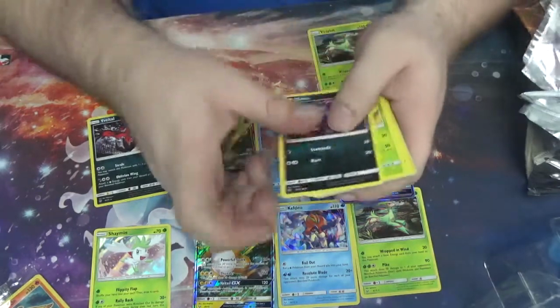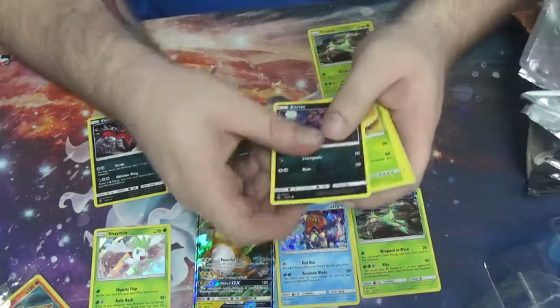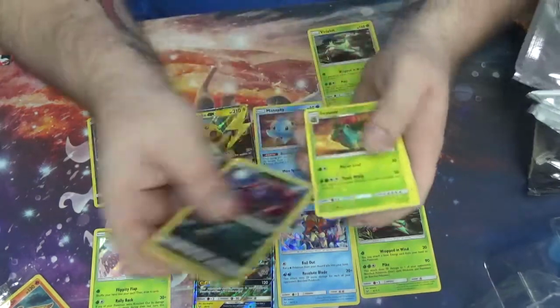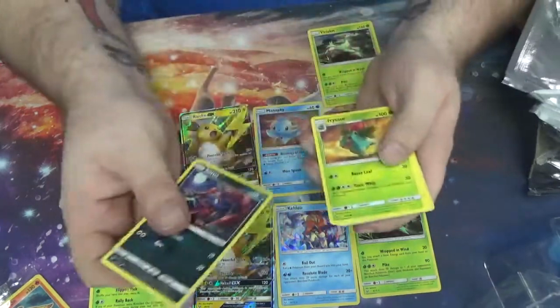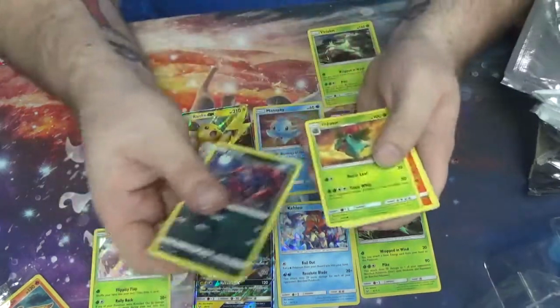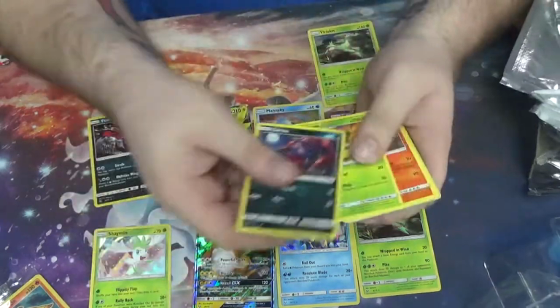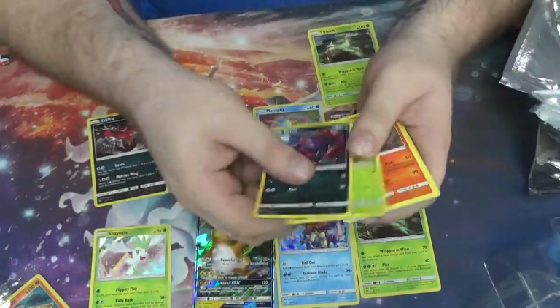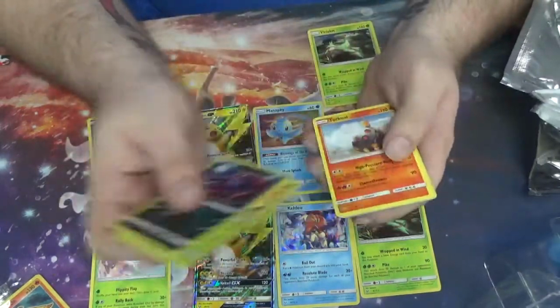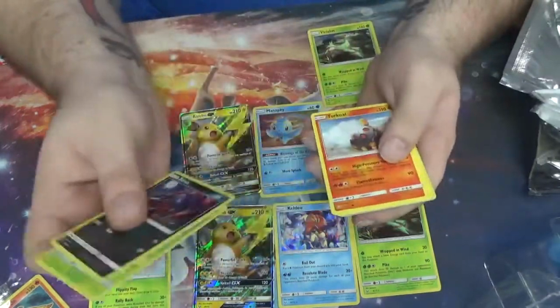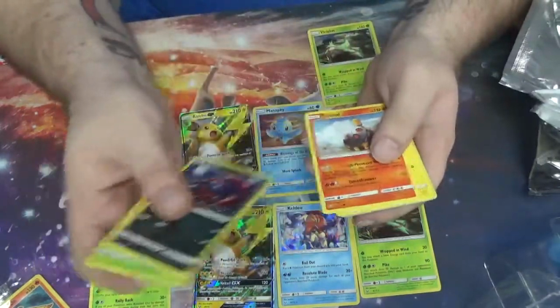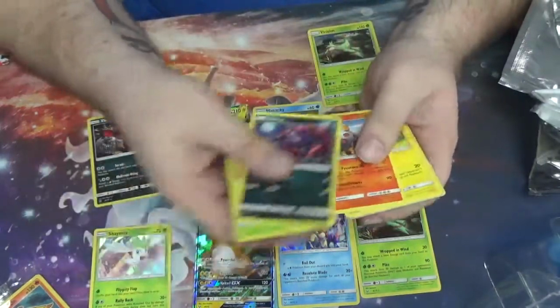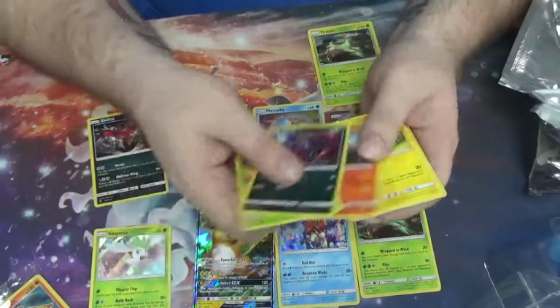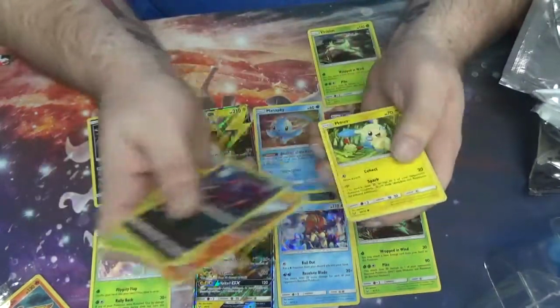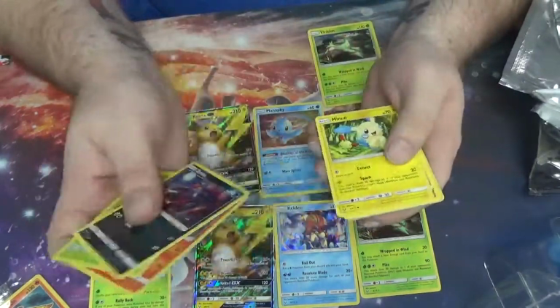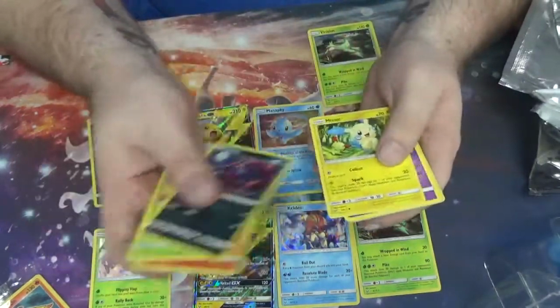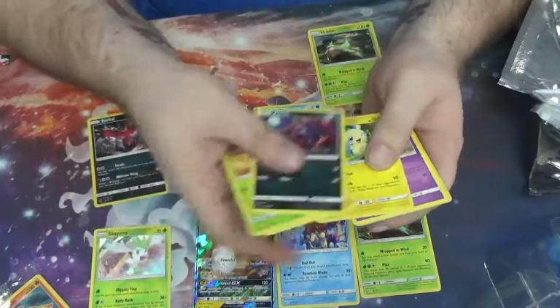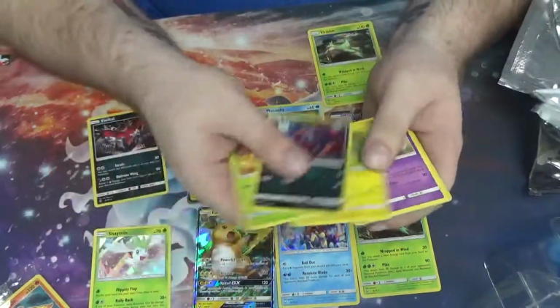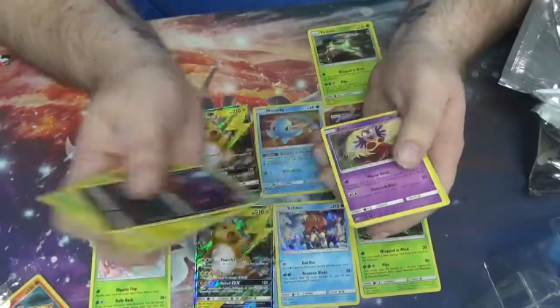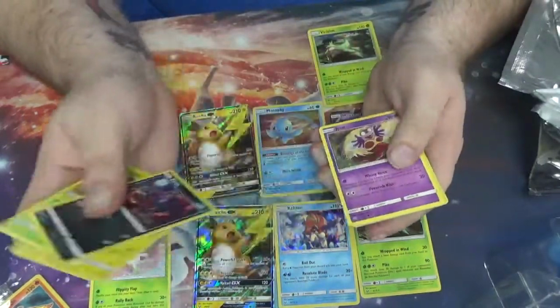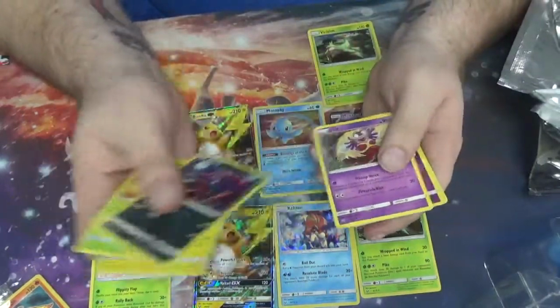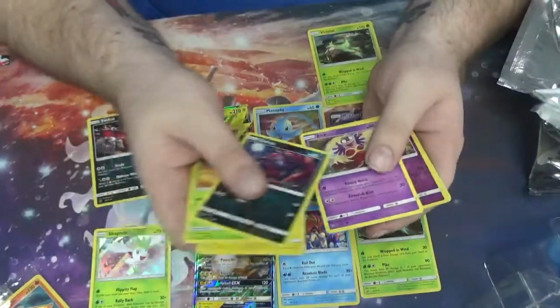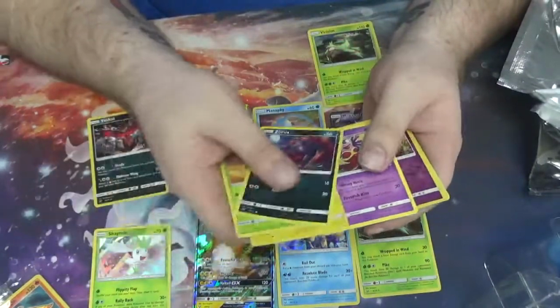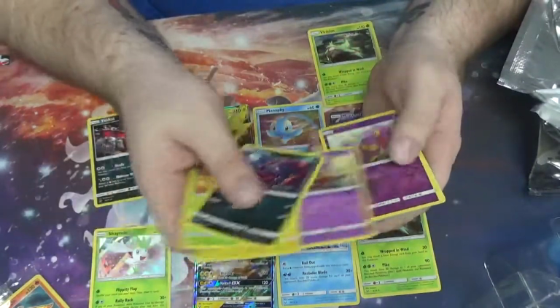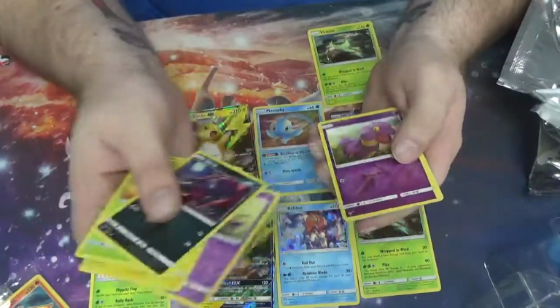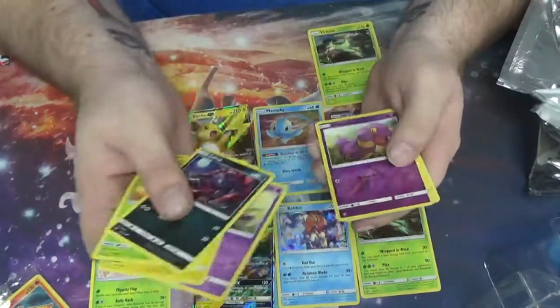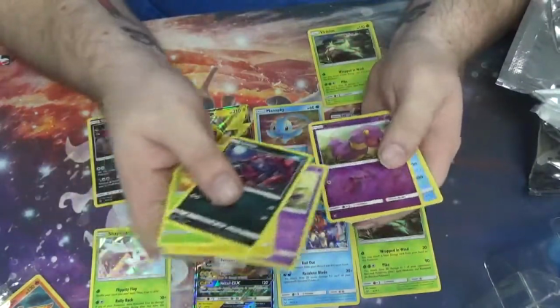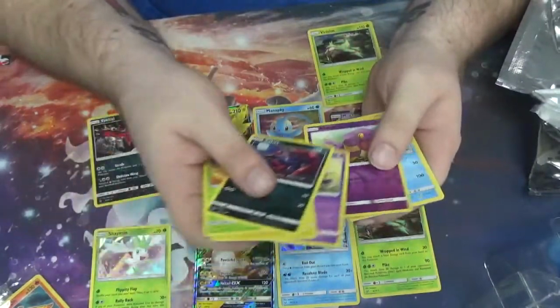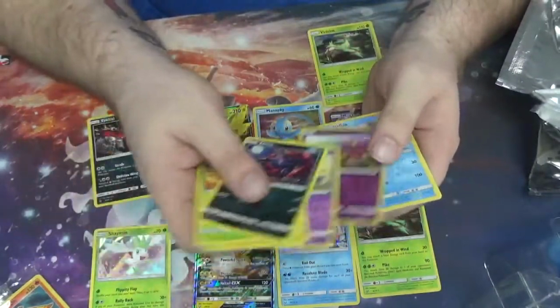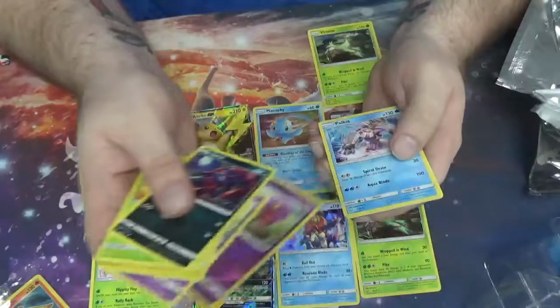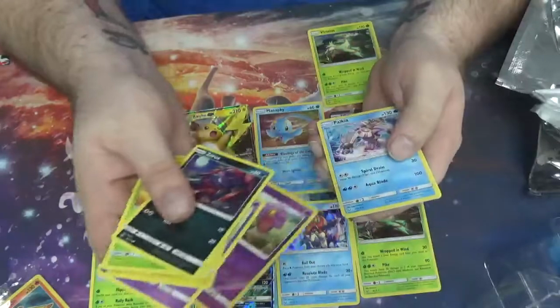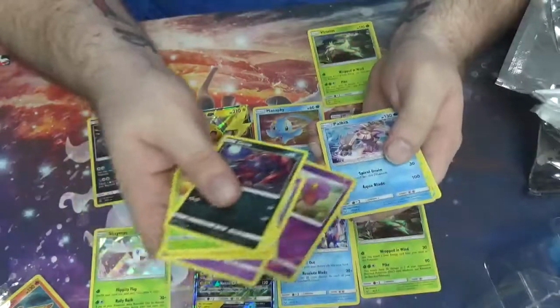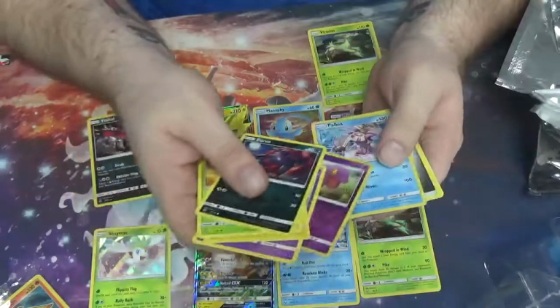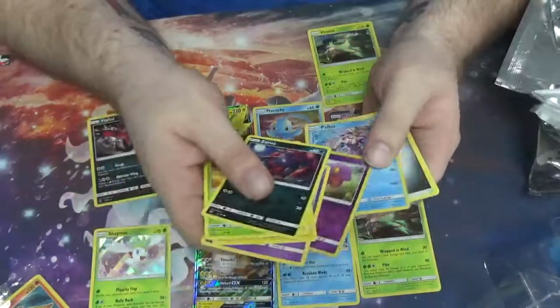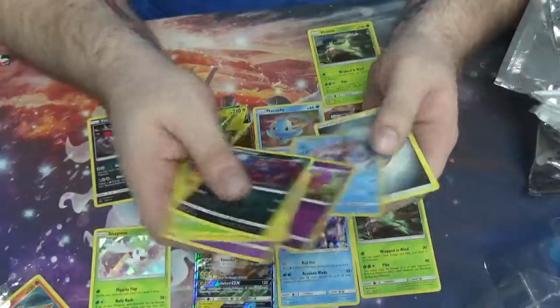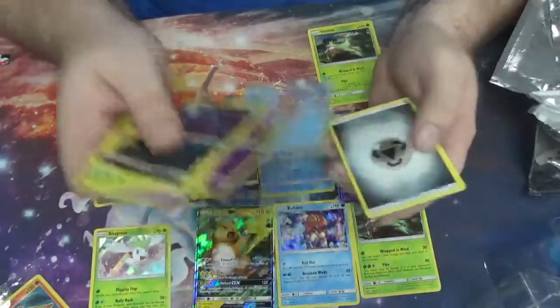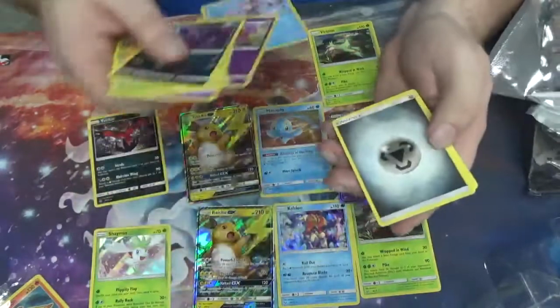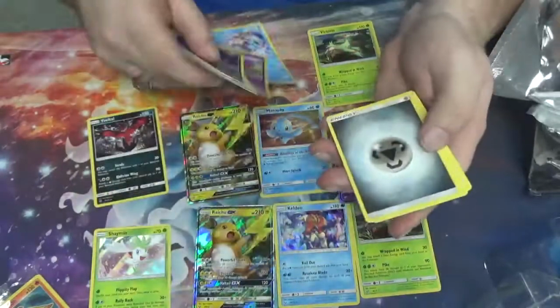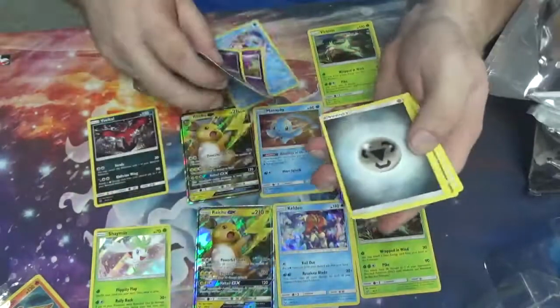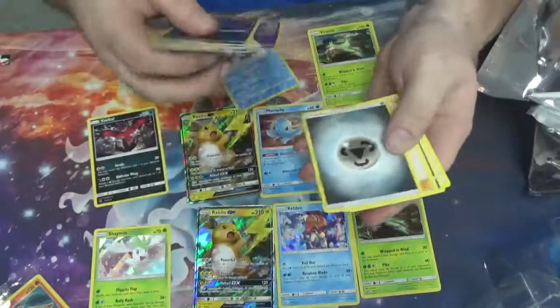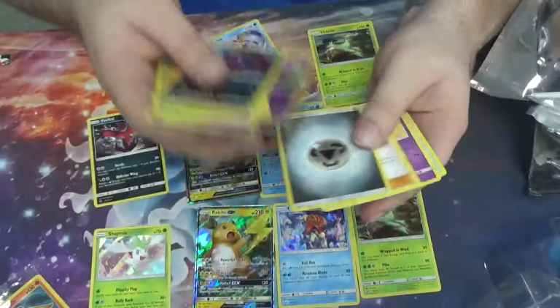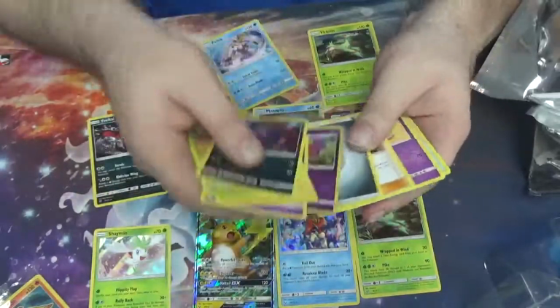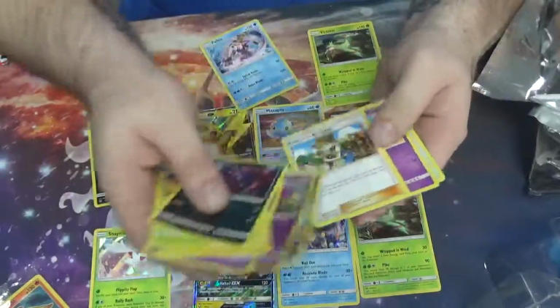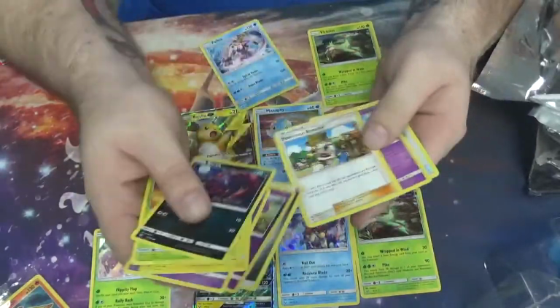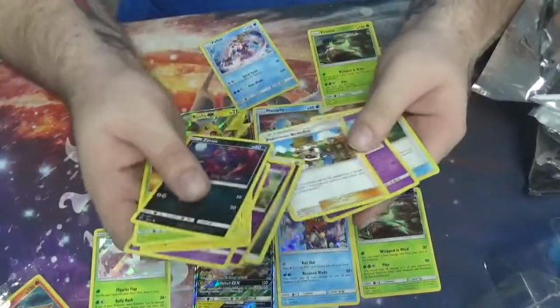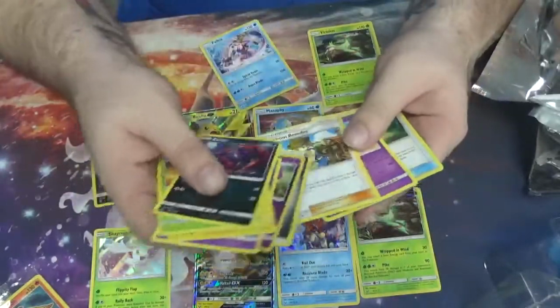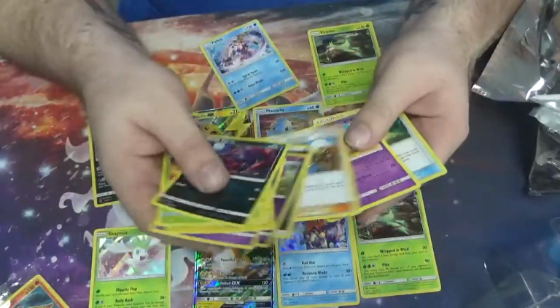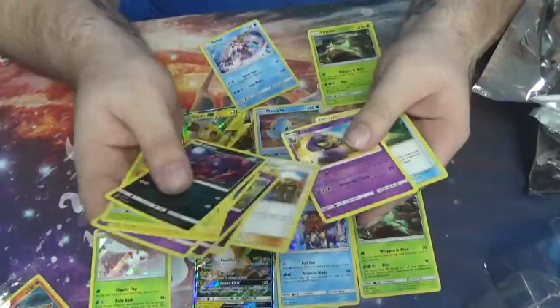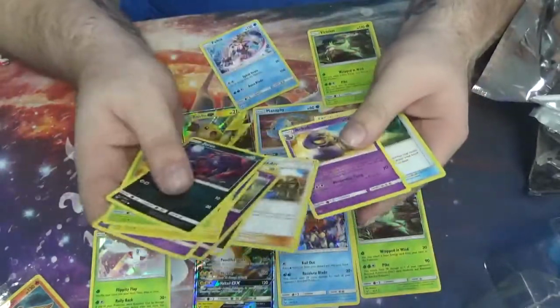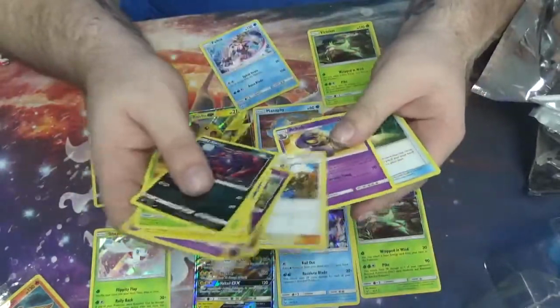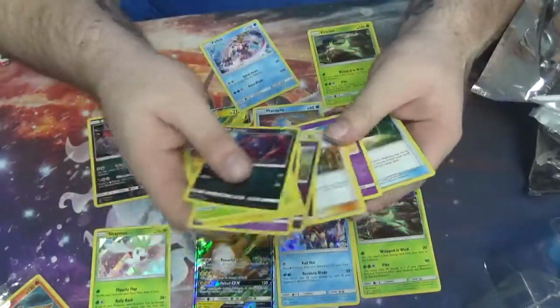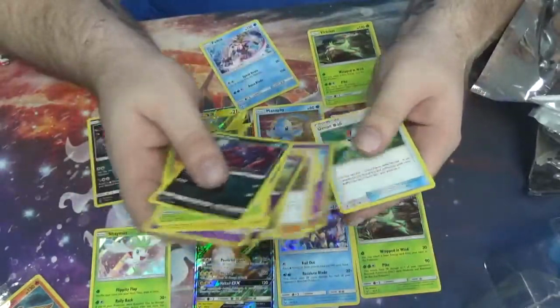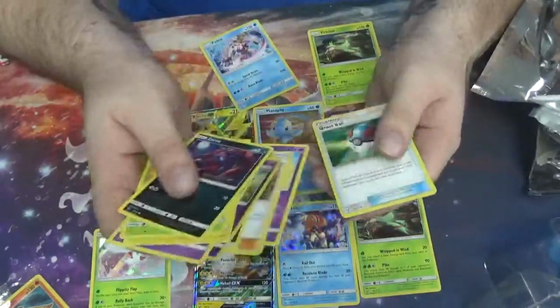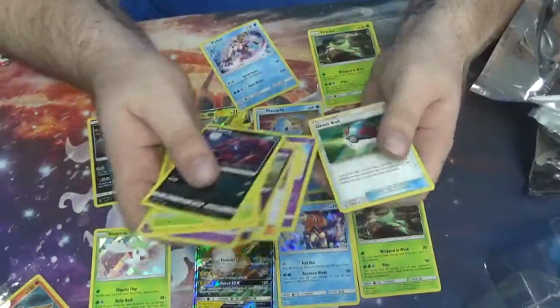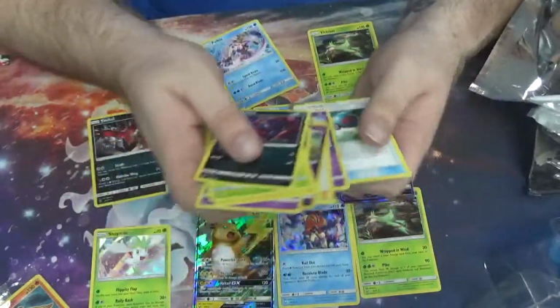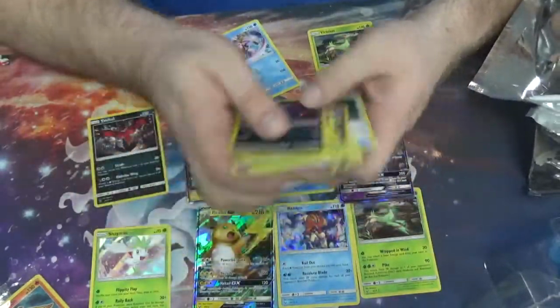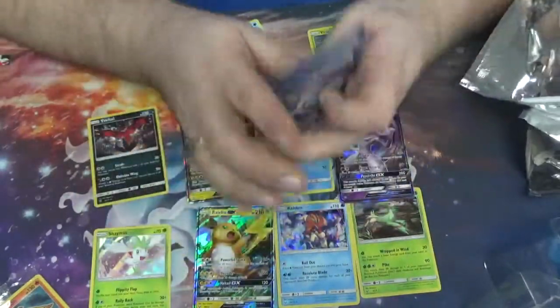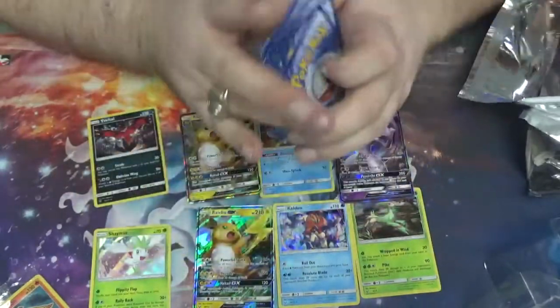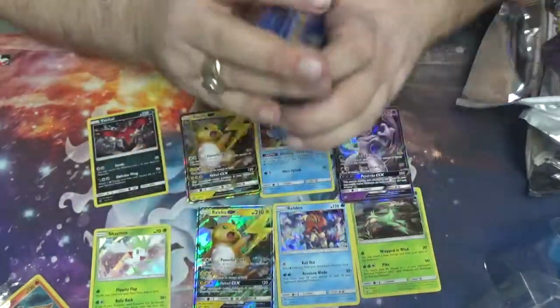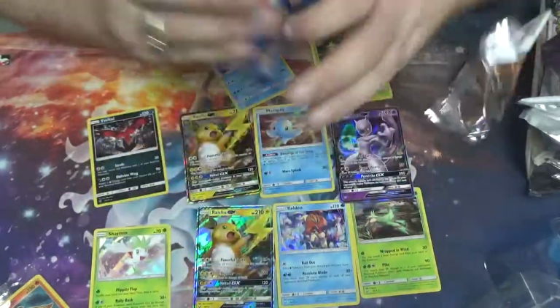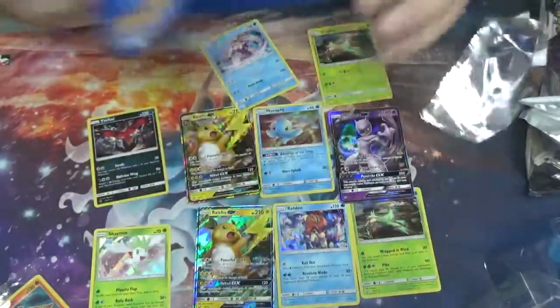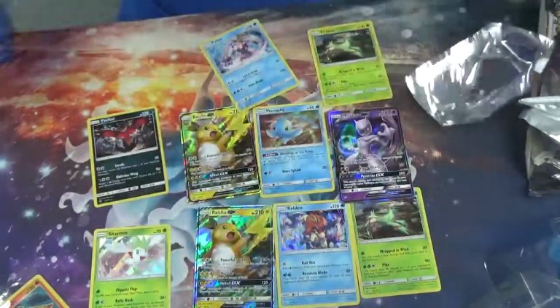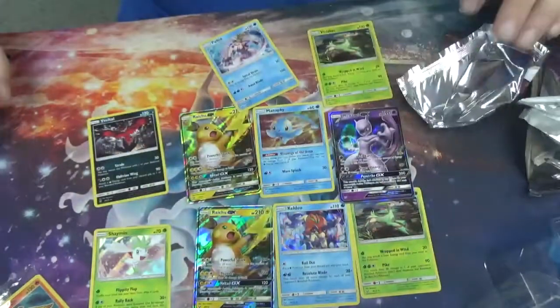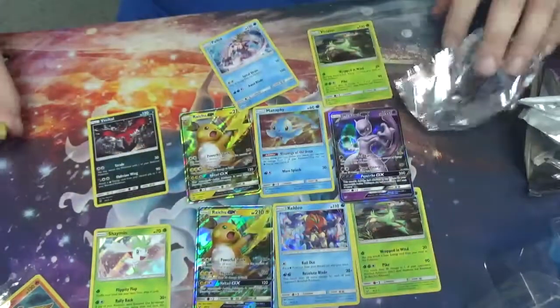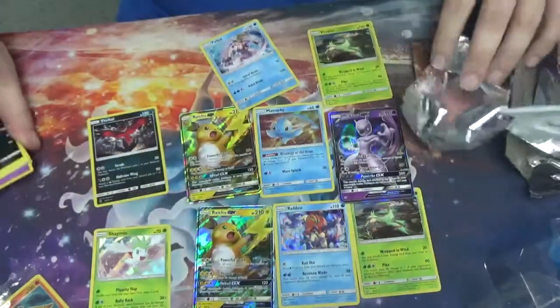Pack ten: Zorua, Ivysaur, Tworkol, Linen, Jynx, Ekans, Palkia, Energy, Pokemon Breeder, and everything else.